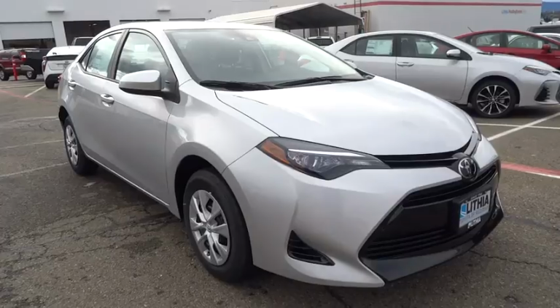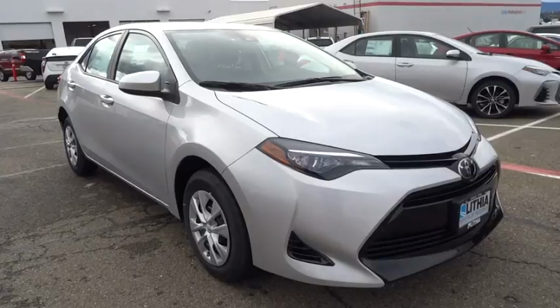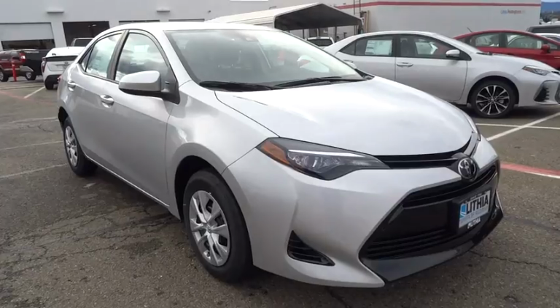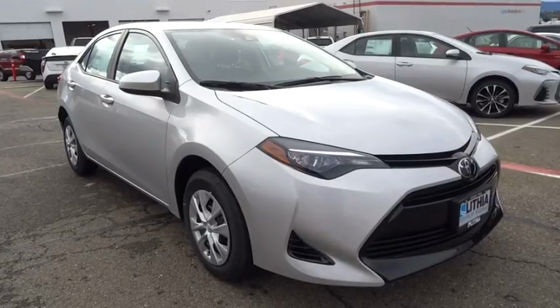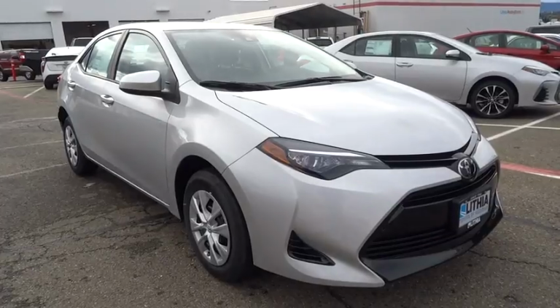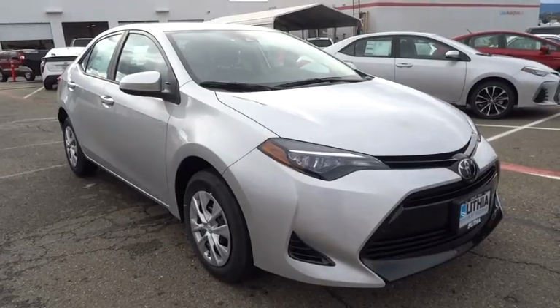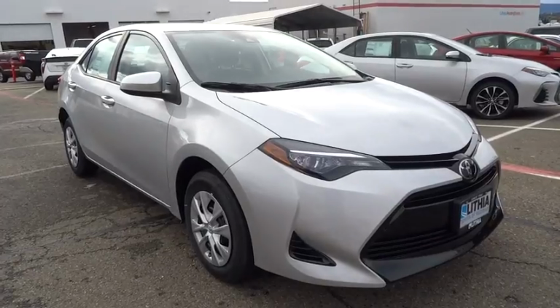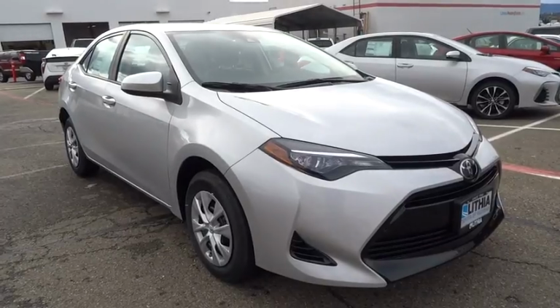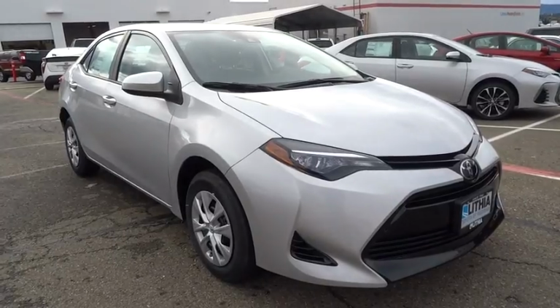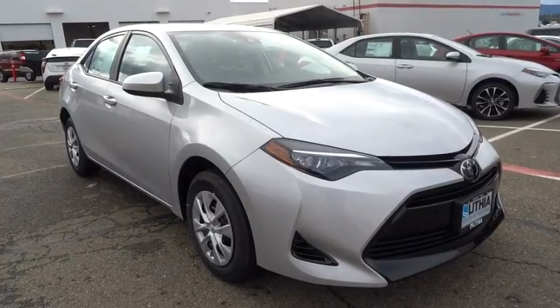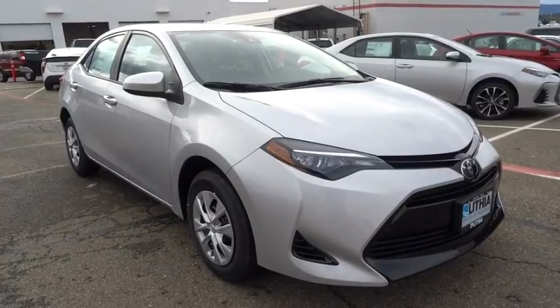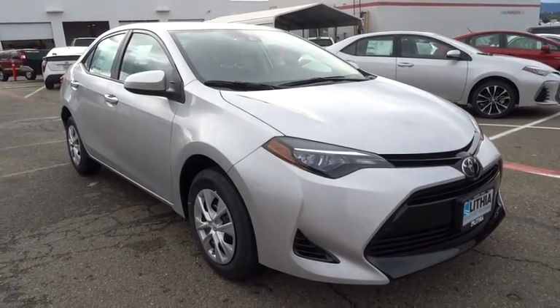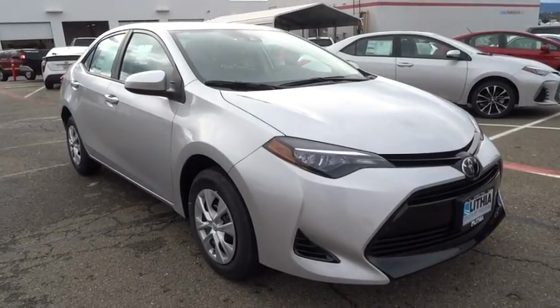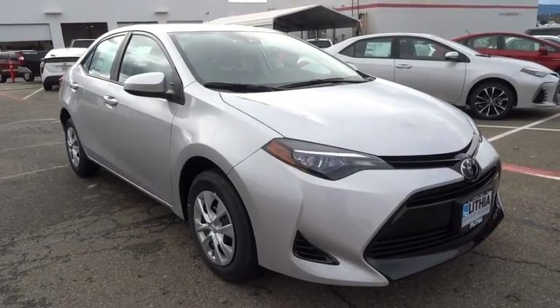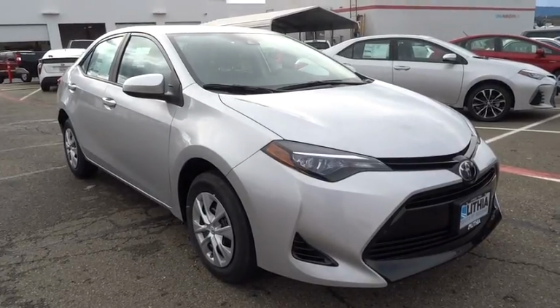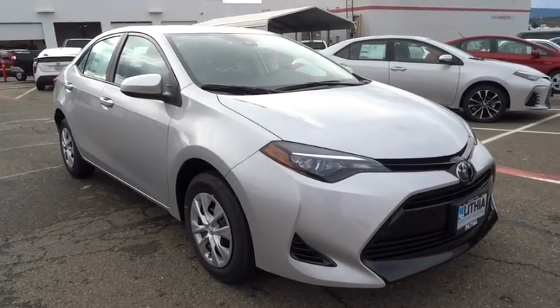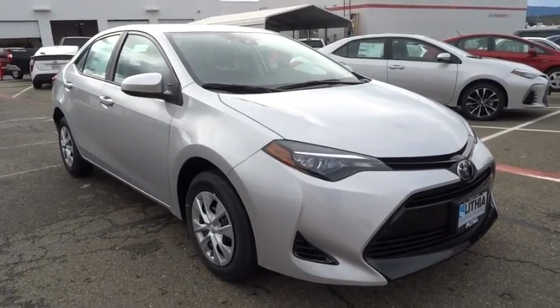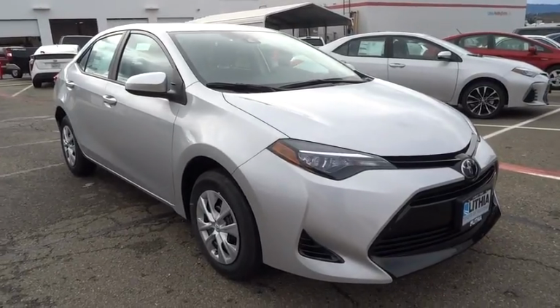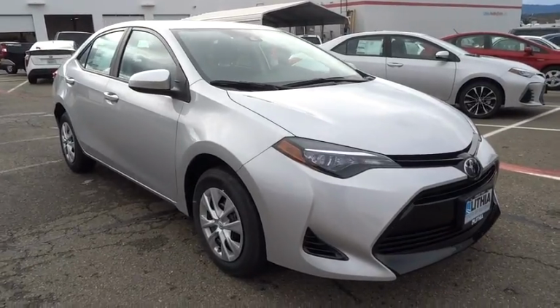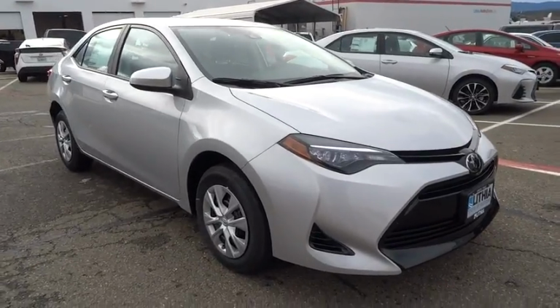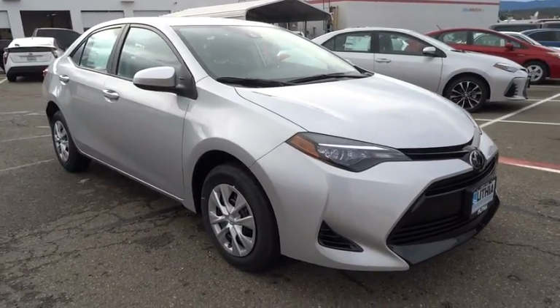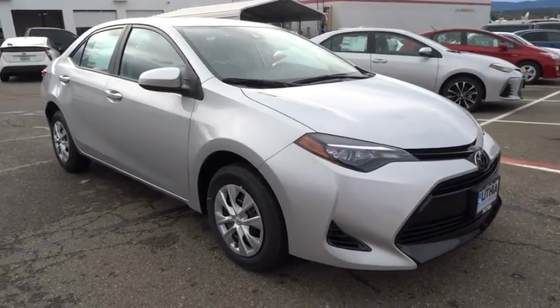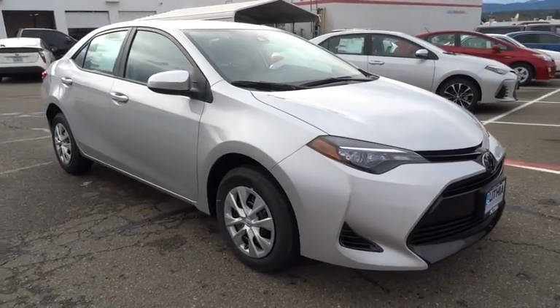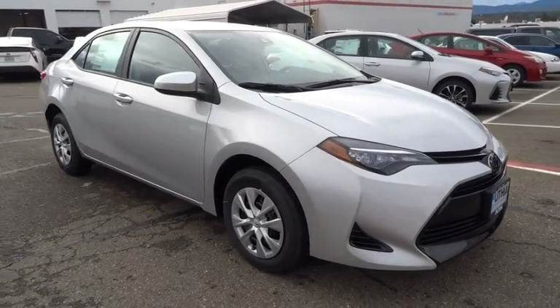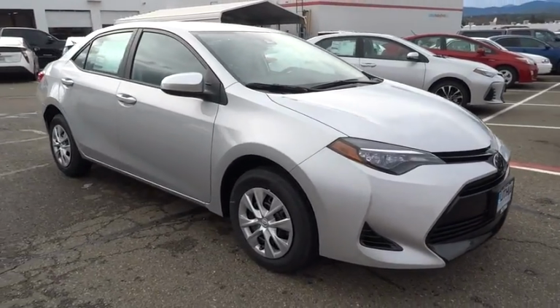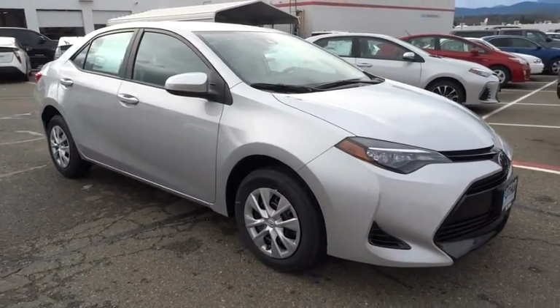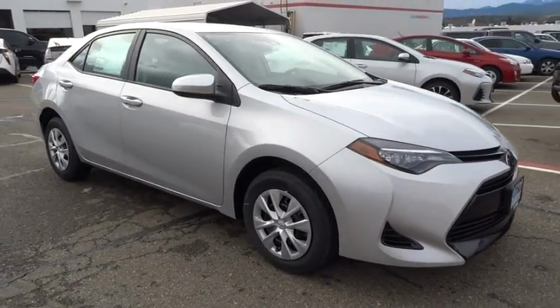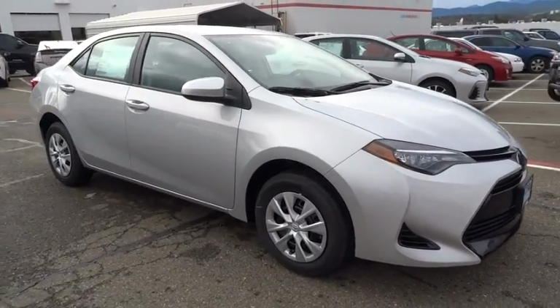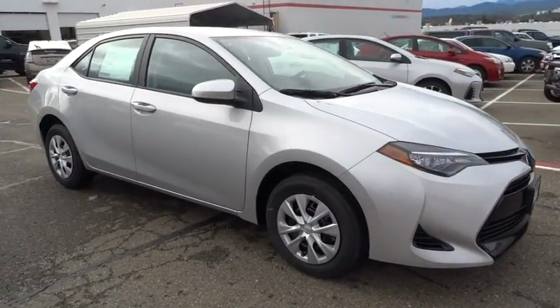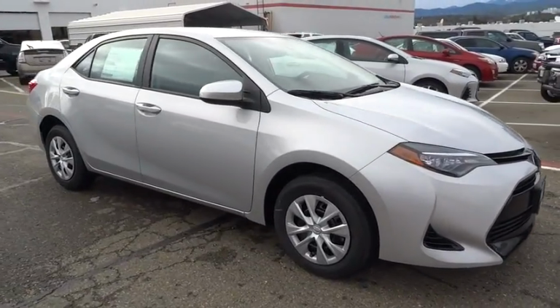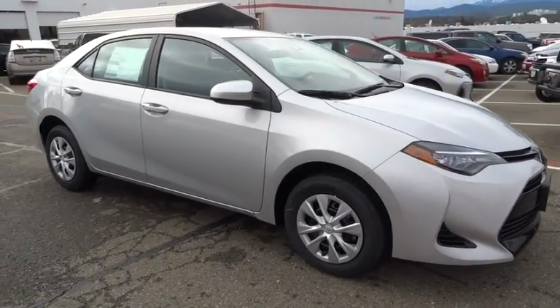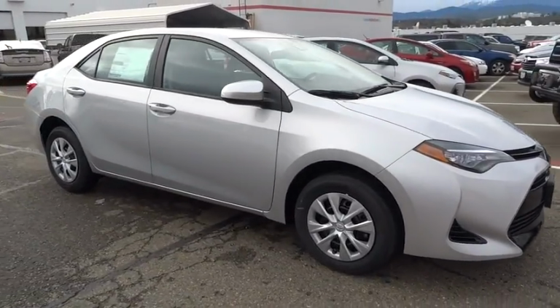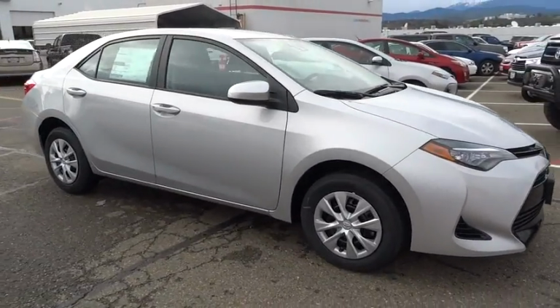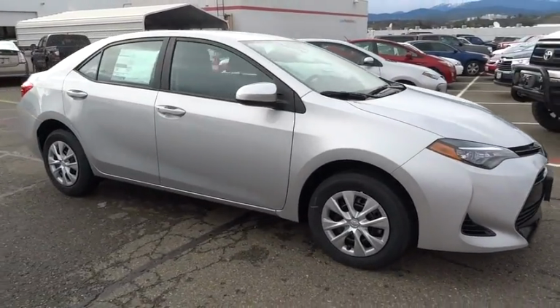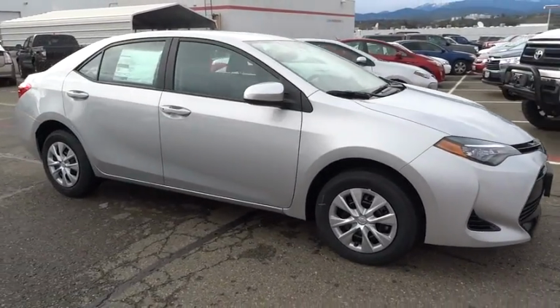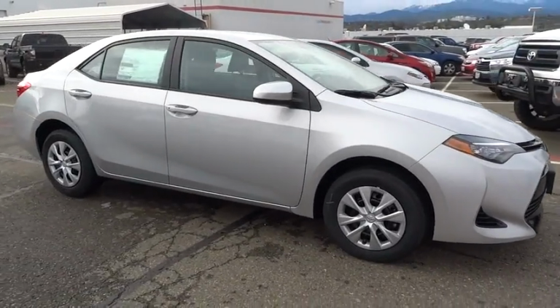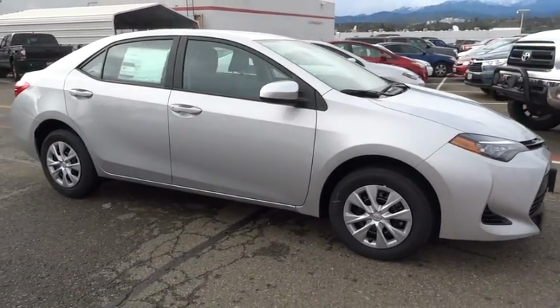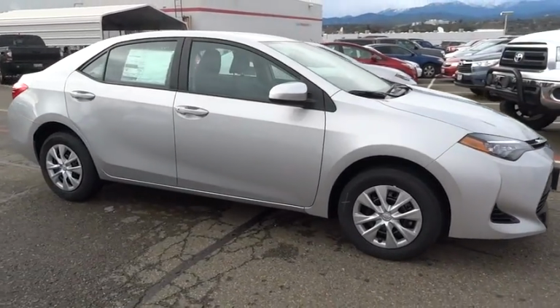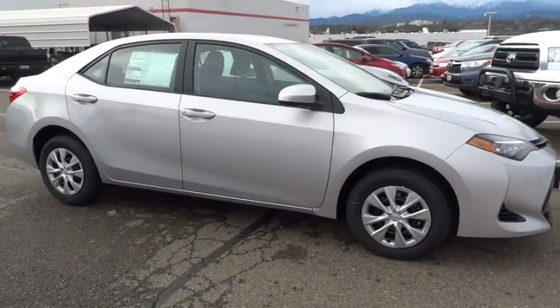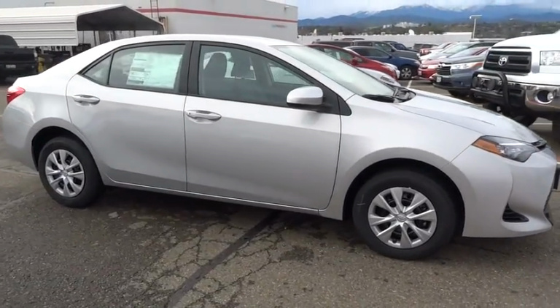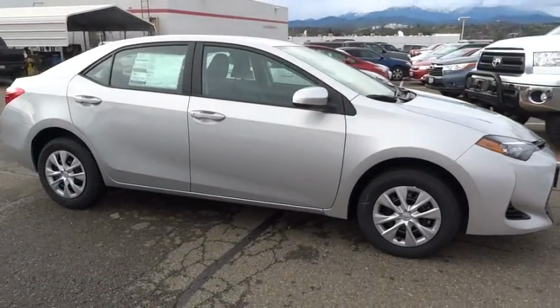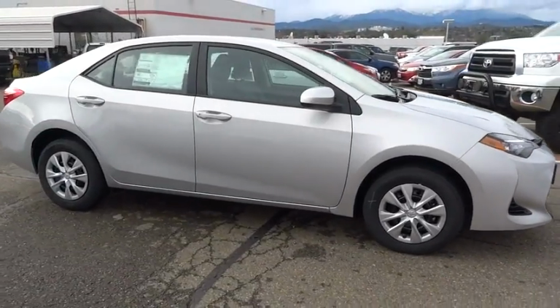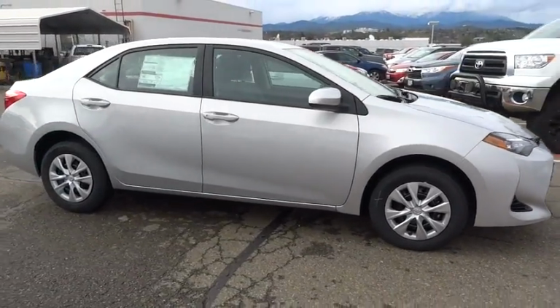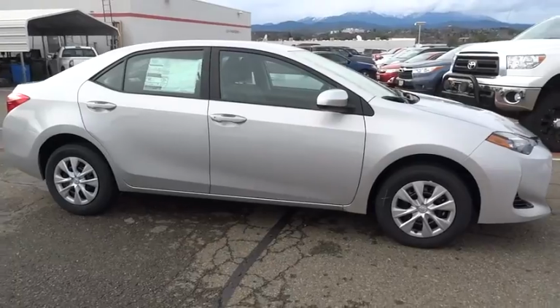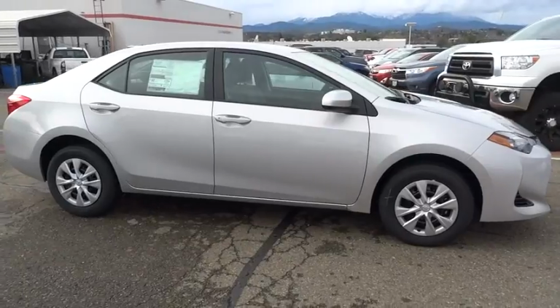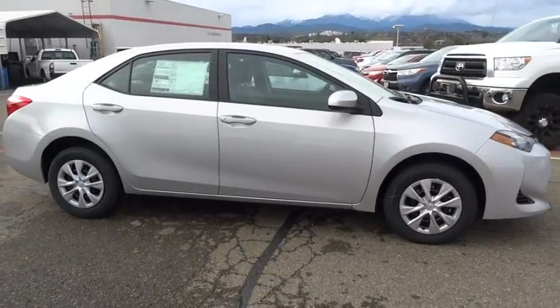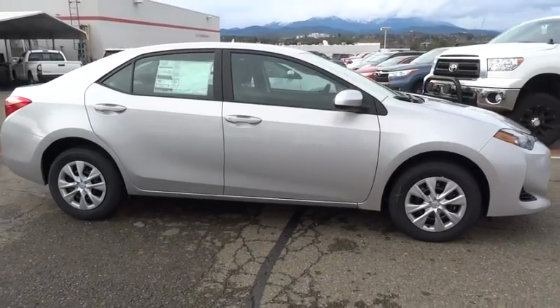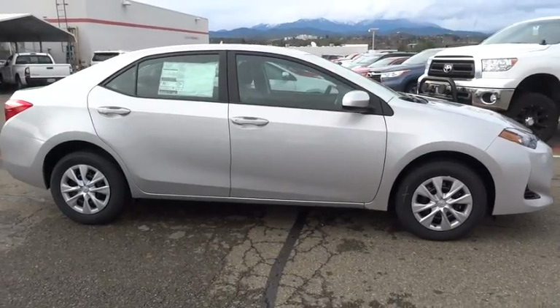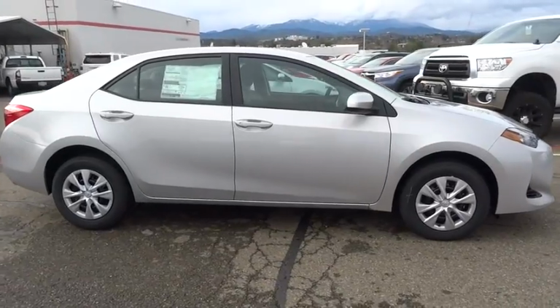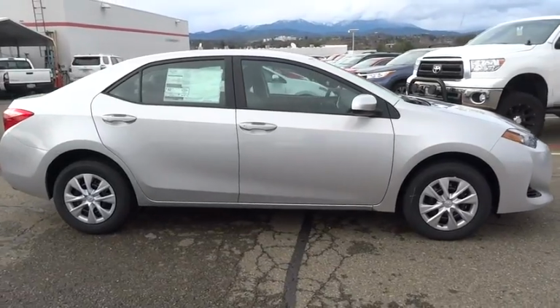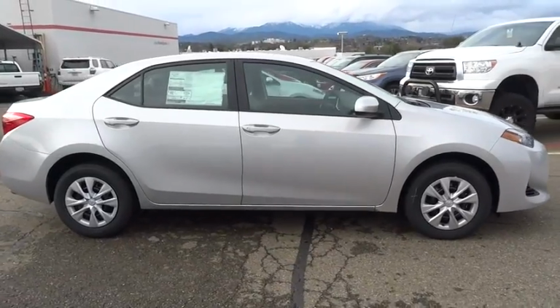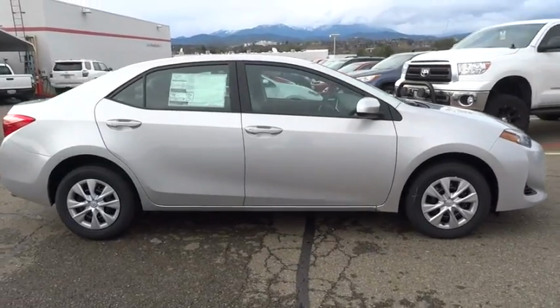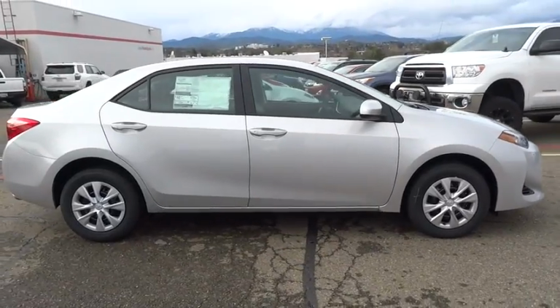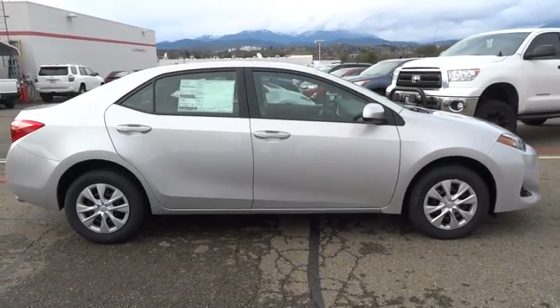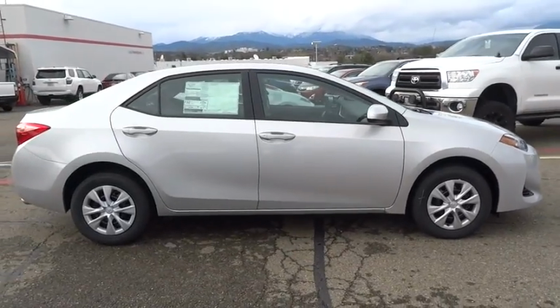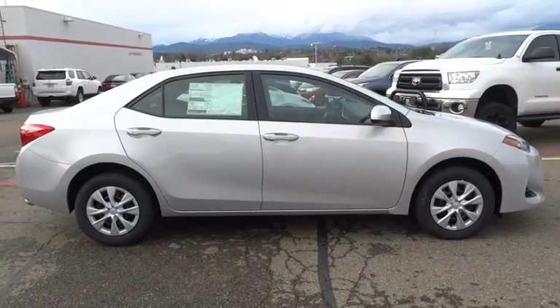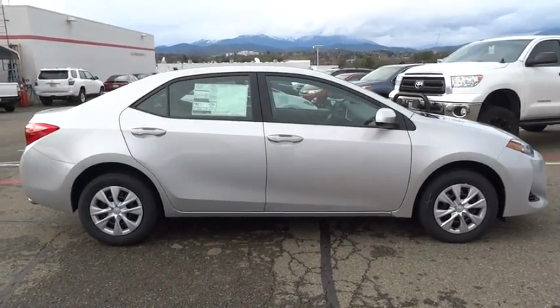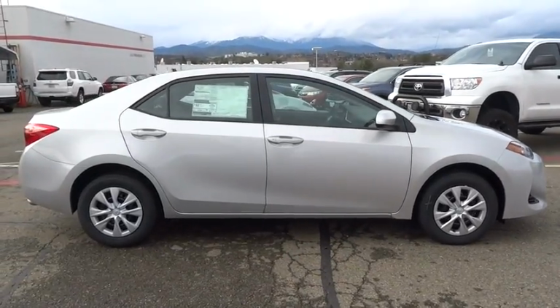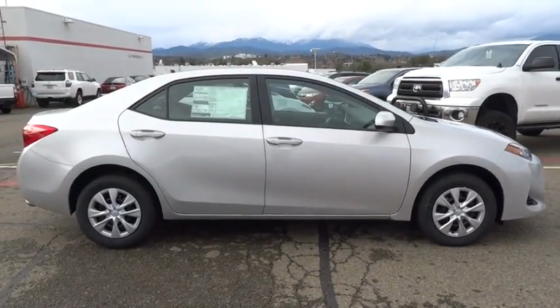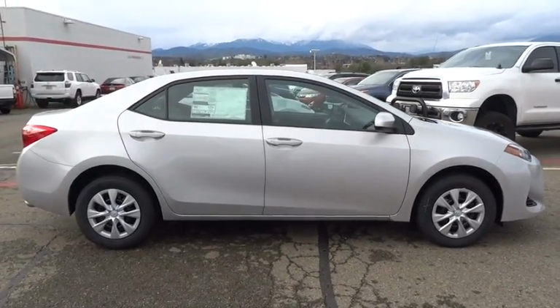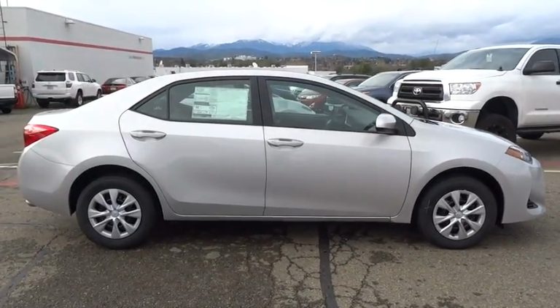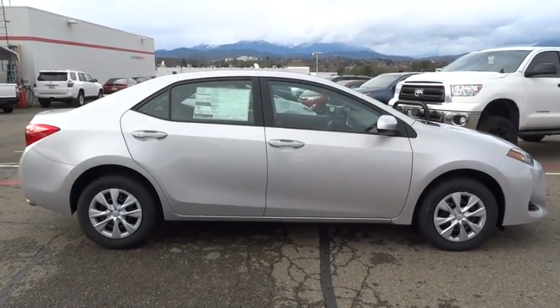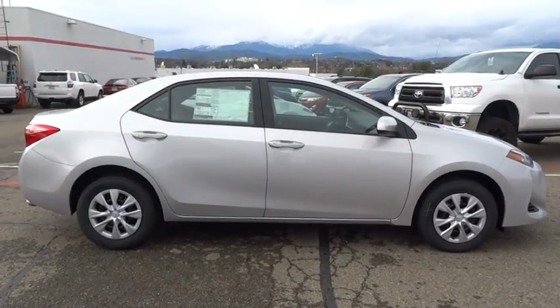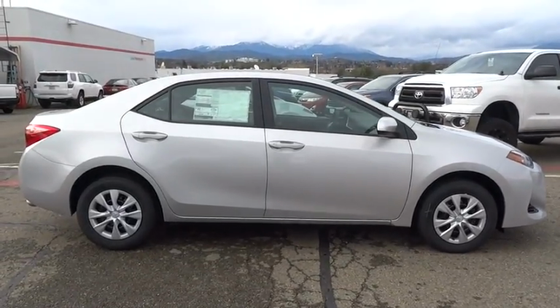The 2017 Toyota Corolla. The Corolla is still a great option for those who want dependability, comfort, and value.